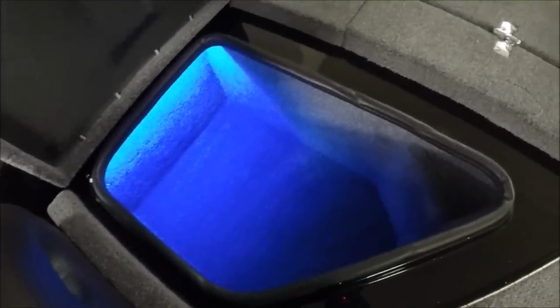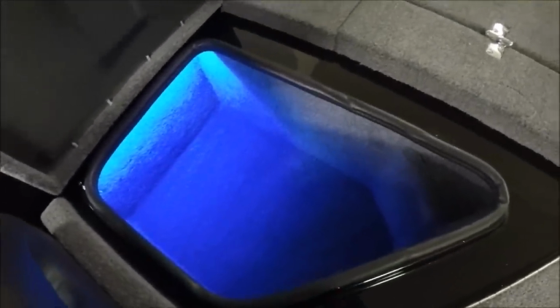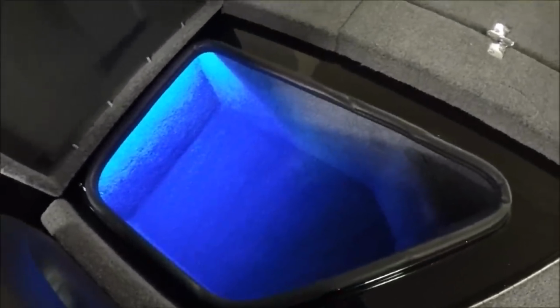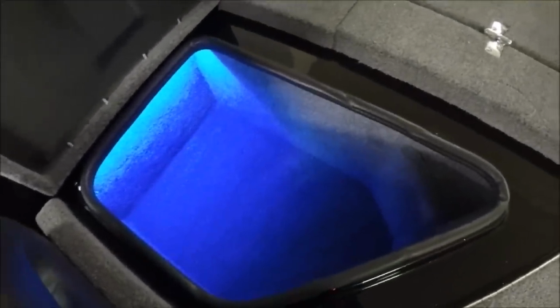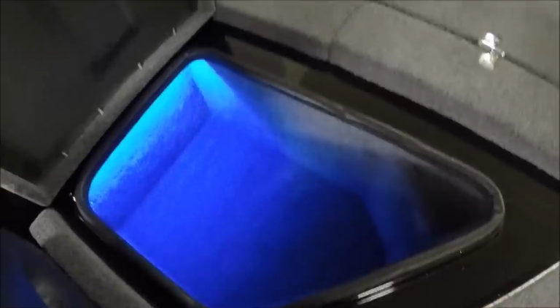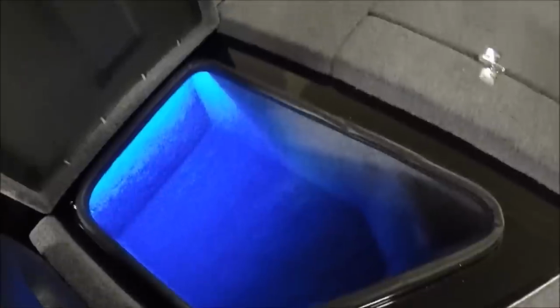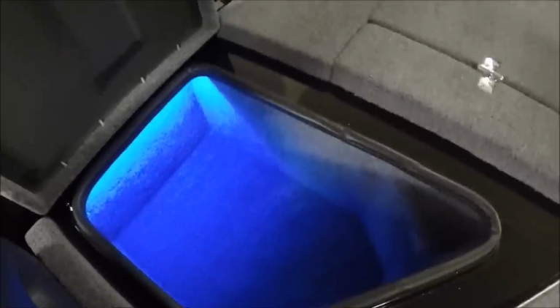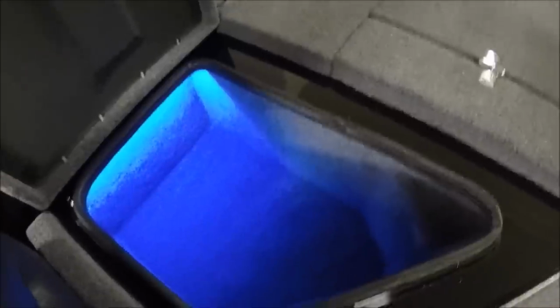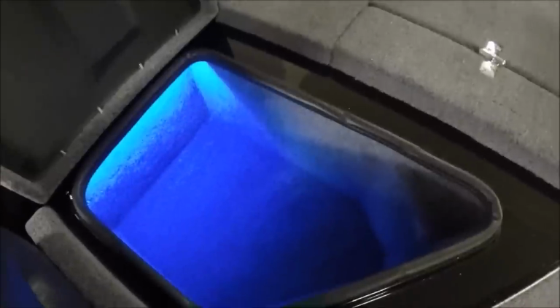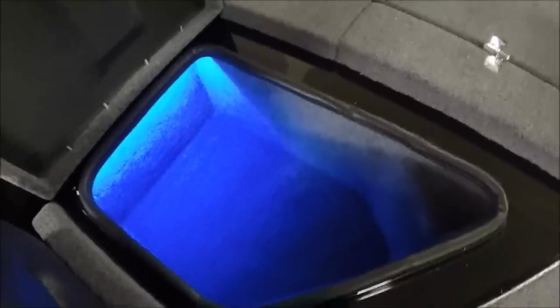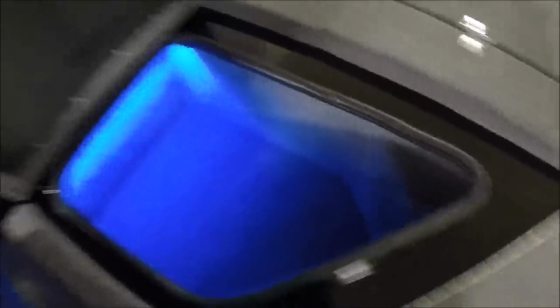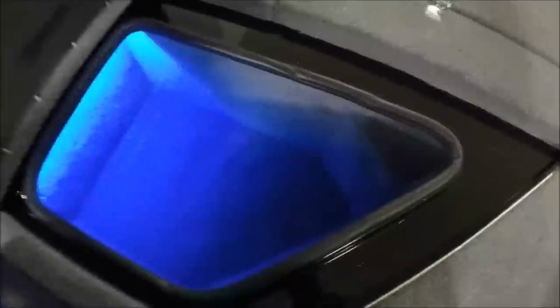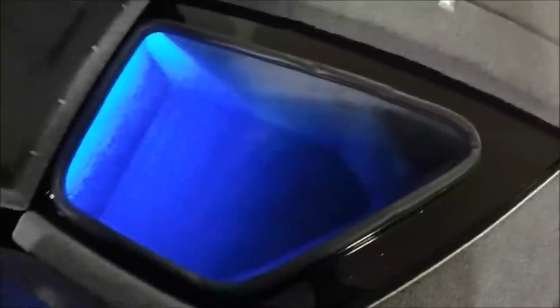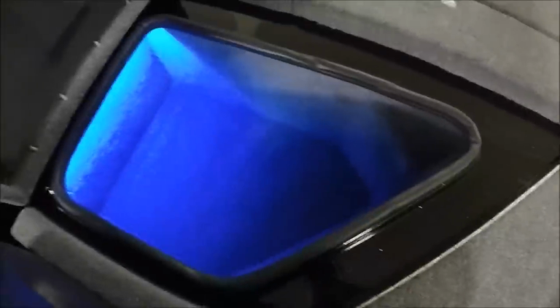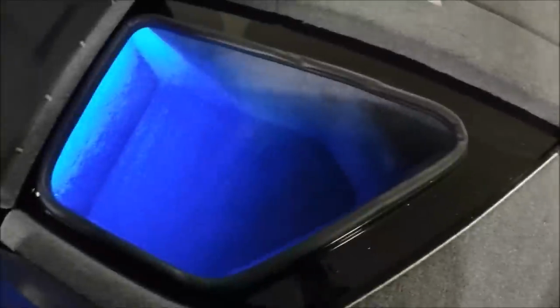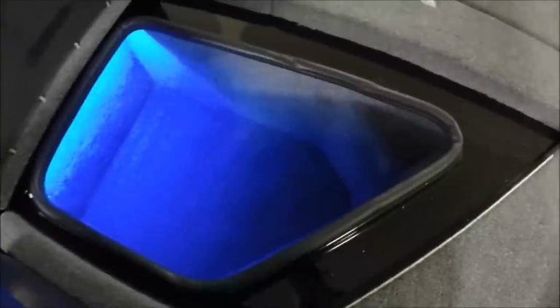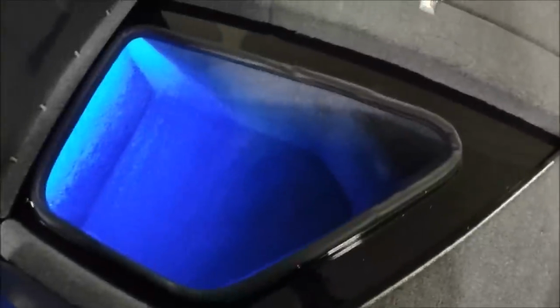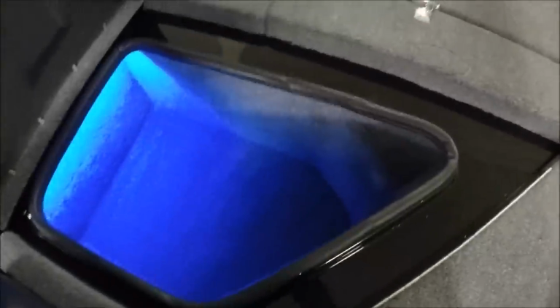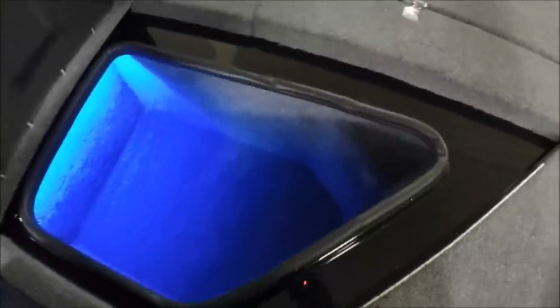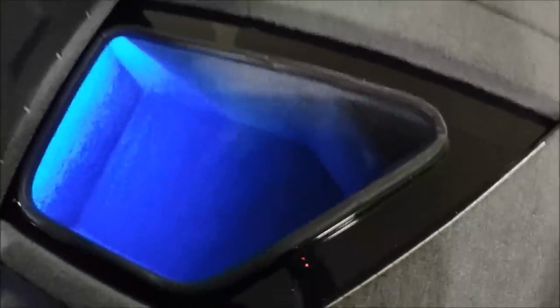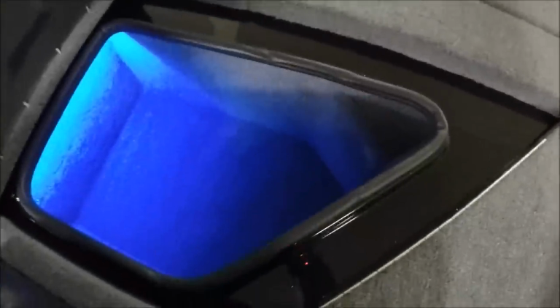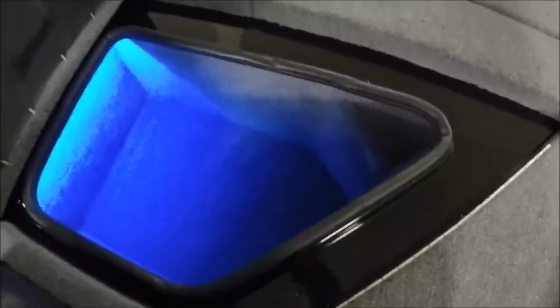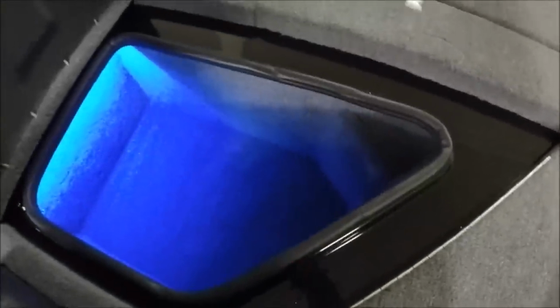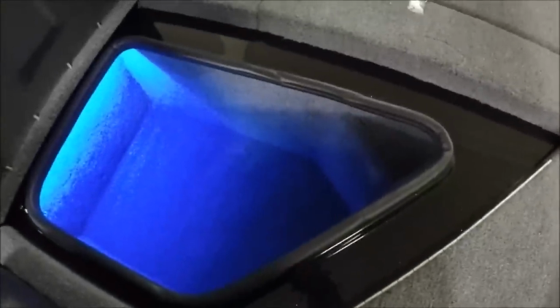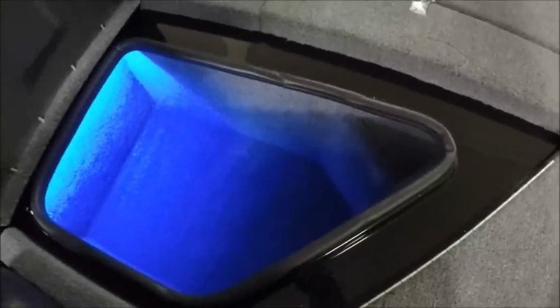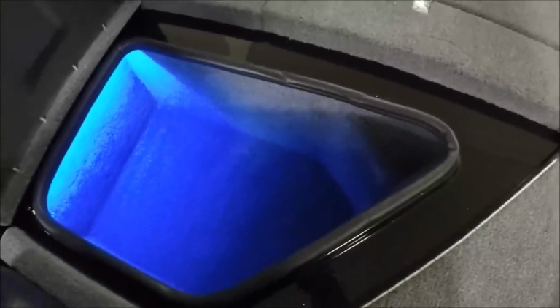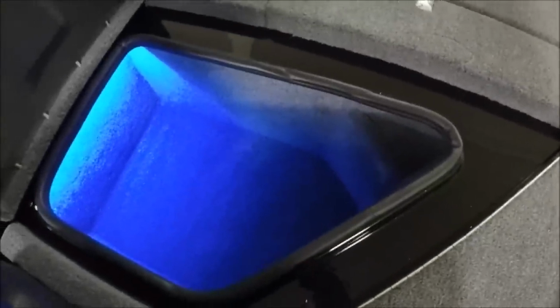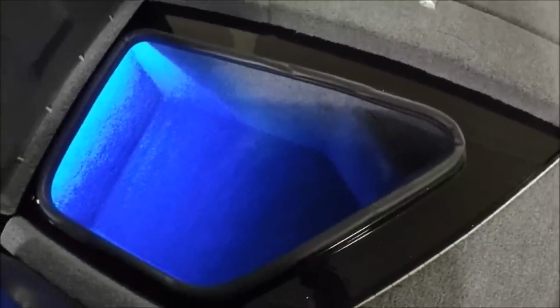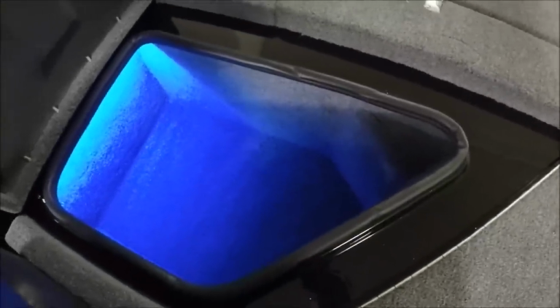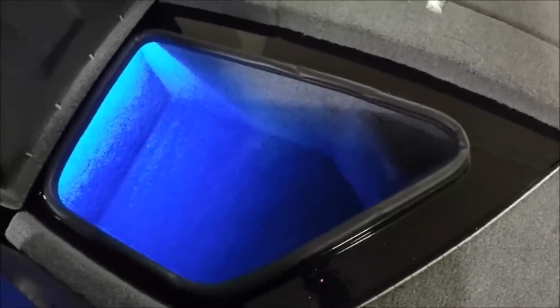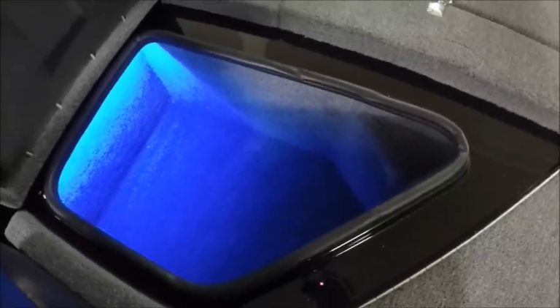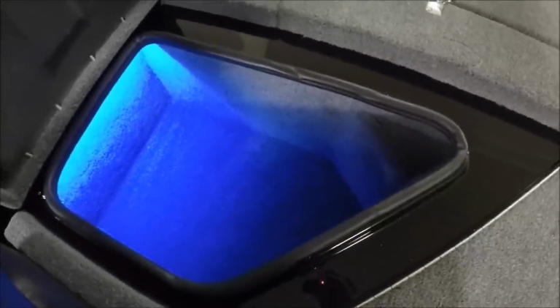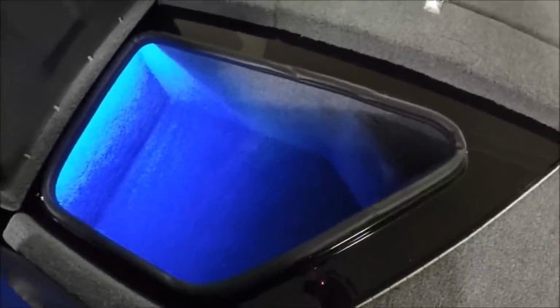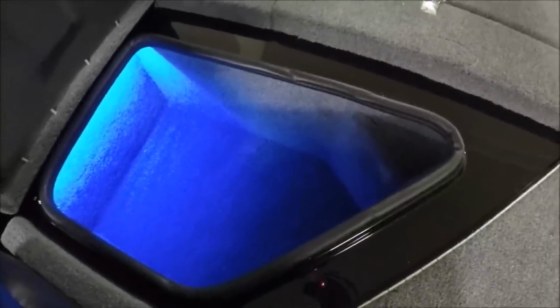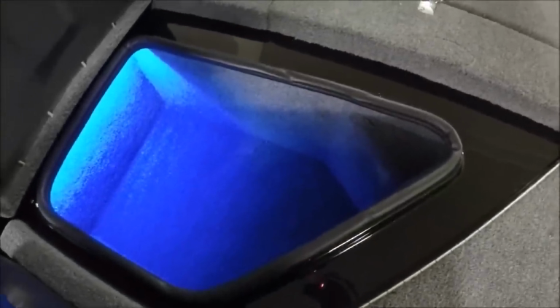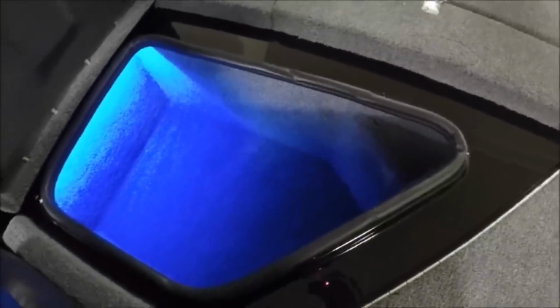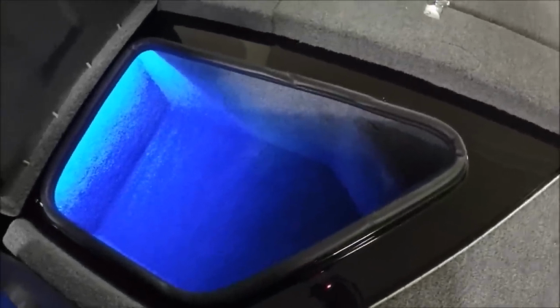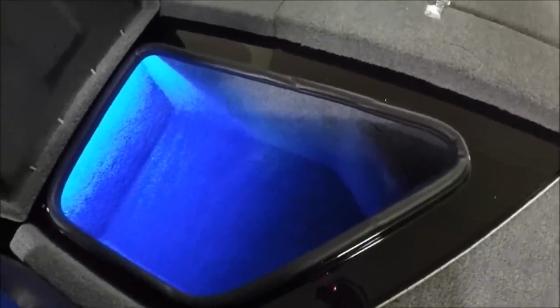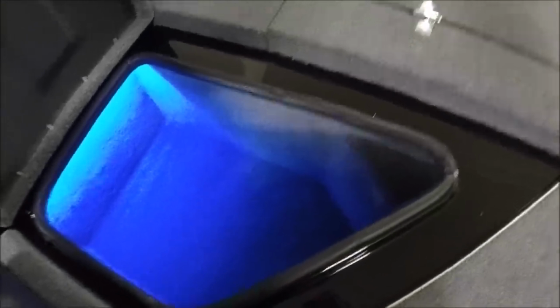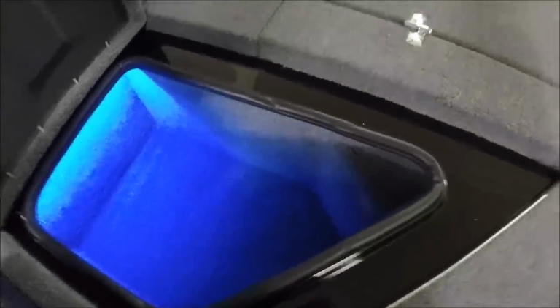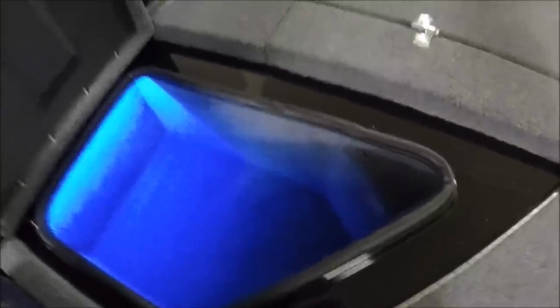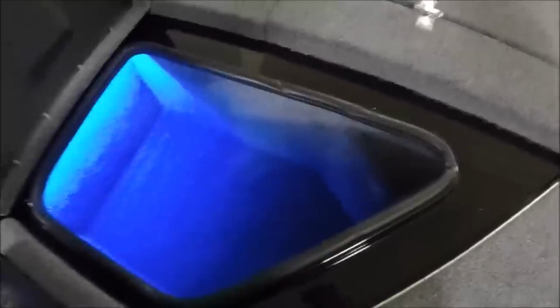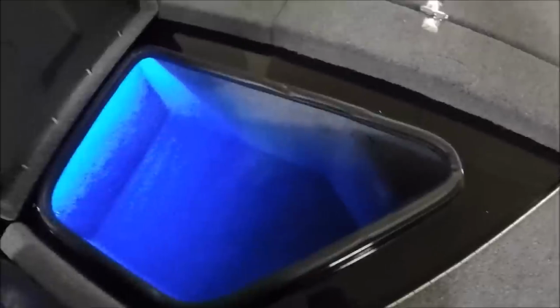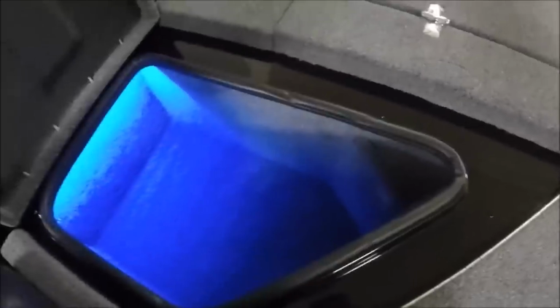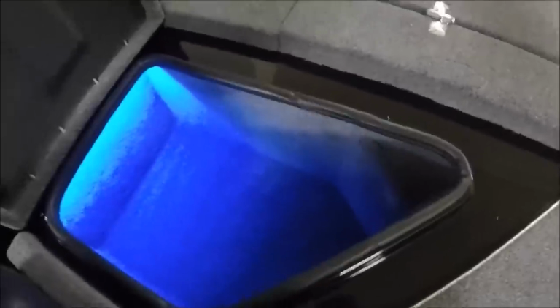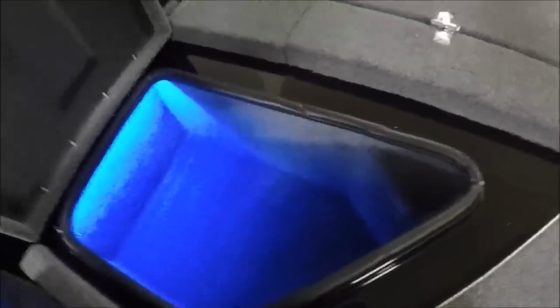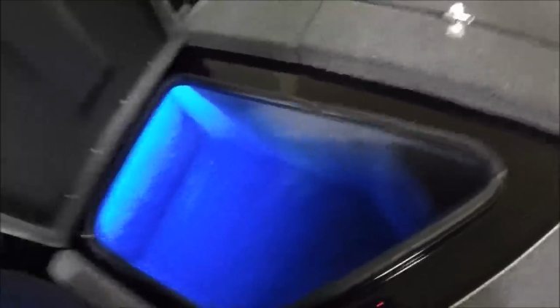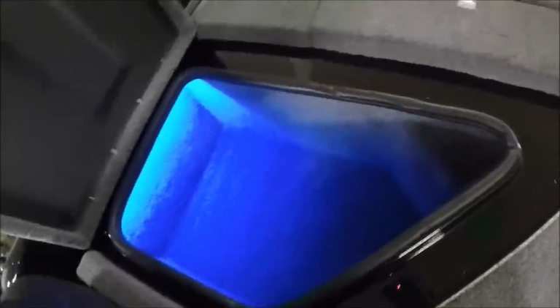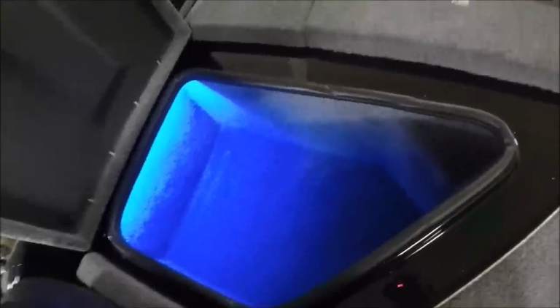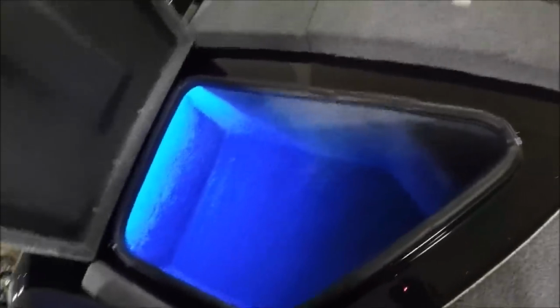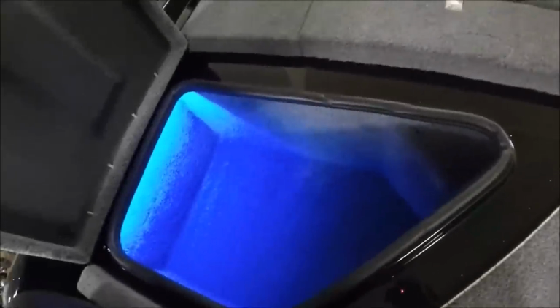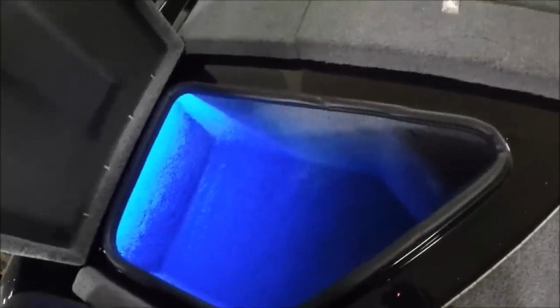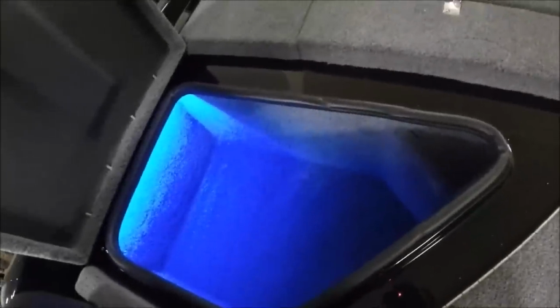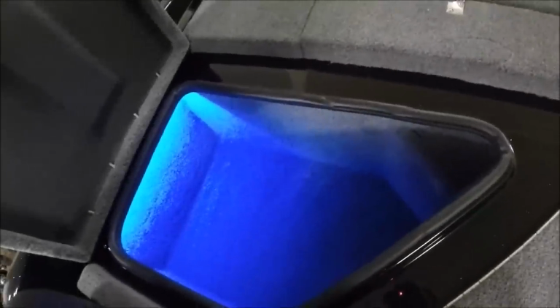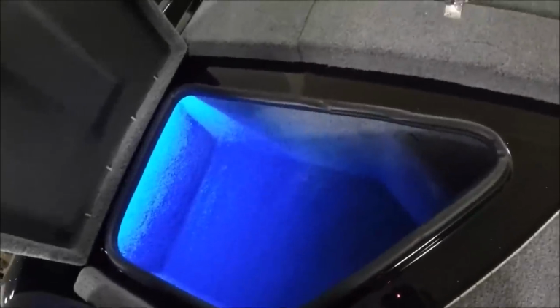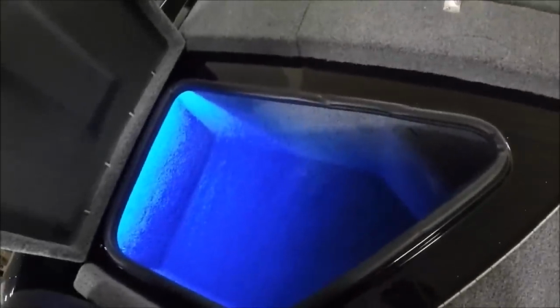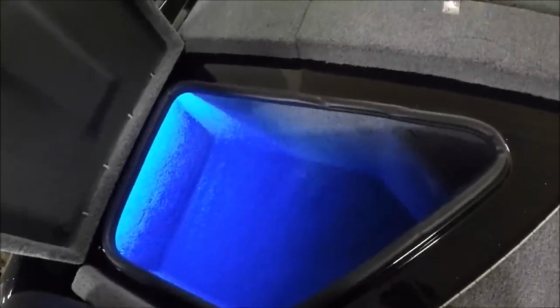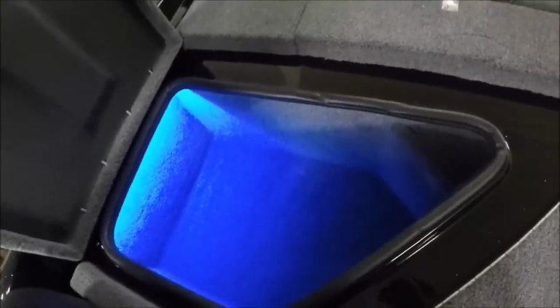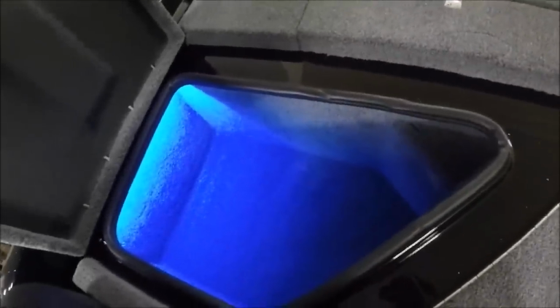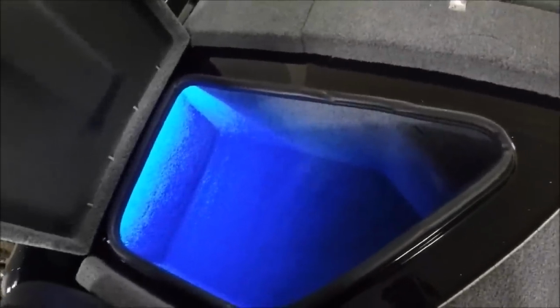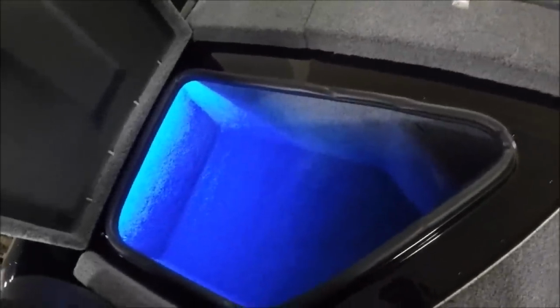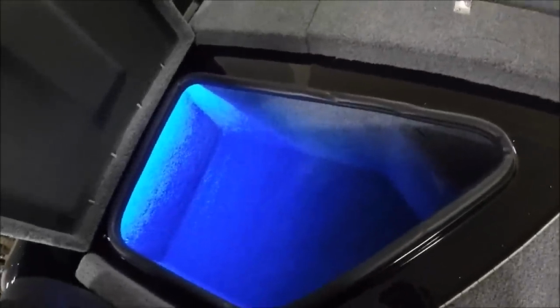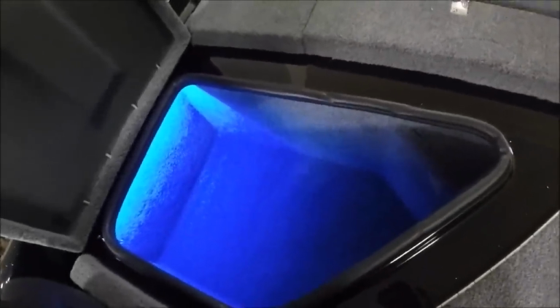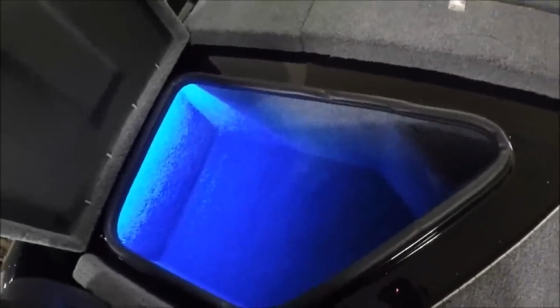Hopefully that answers your question — that's a big, big storage right there. Needless to say, a huge amount of storage for any co-angler to put stuff in. If they can't put their tackle into that, tell them to unpack some stuff.